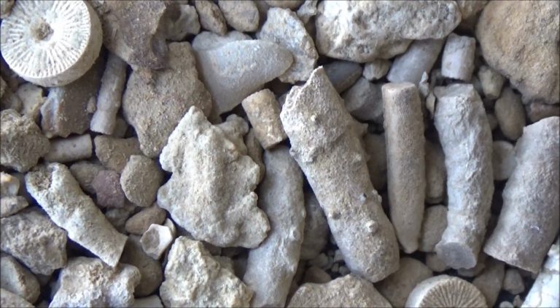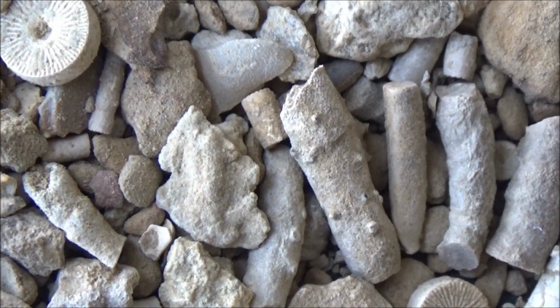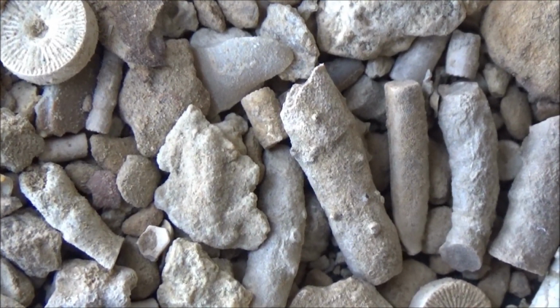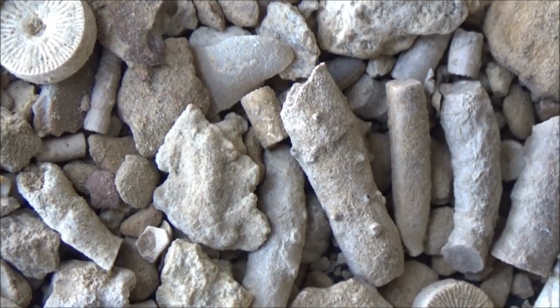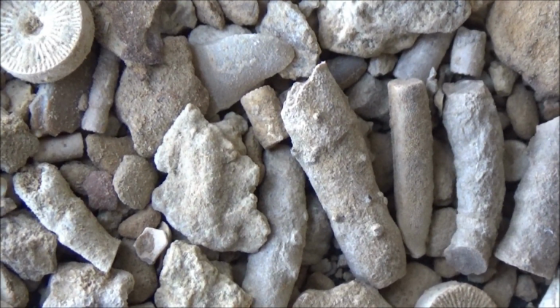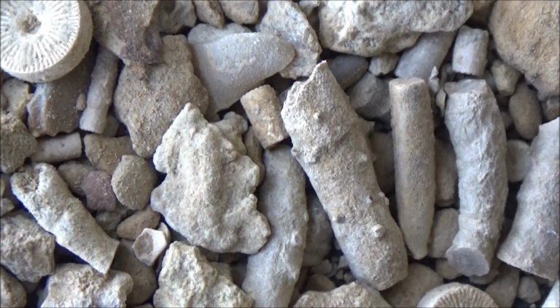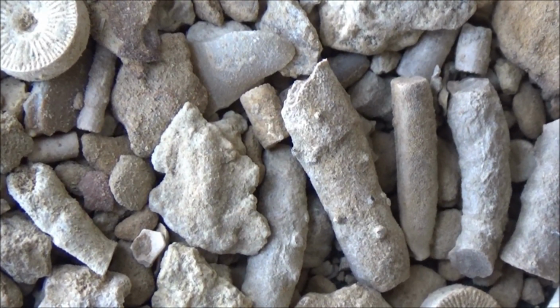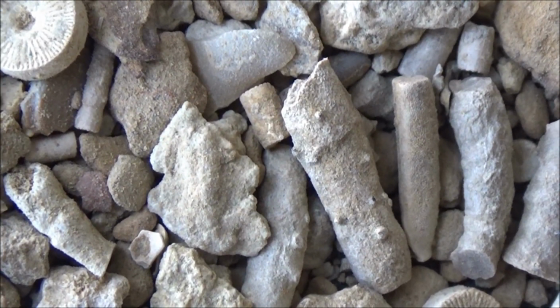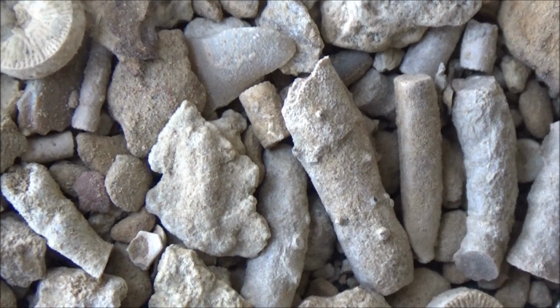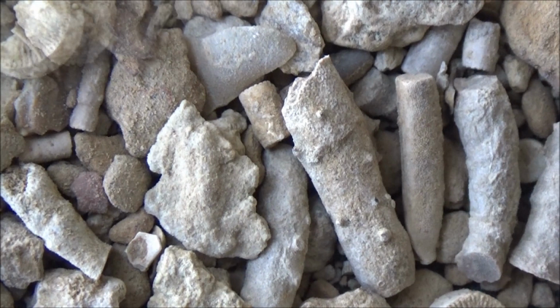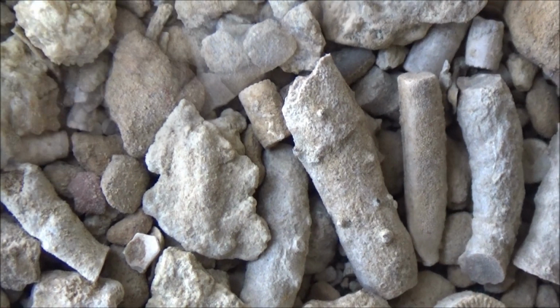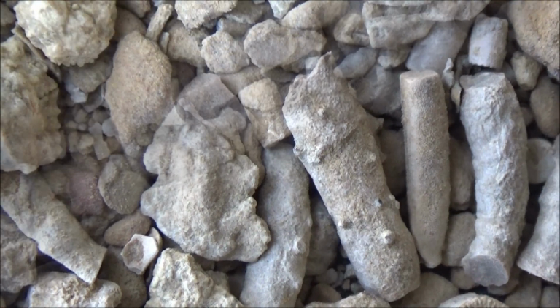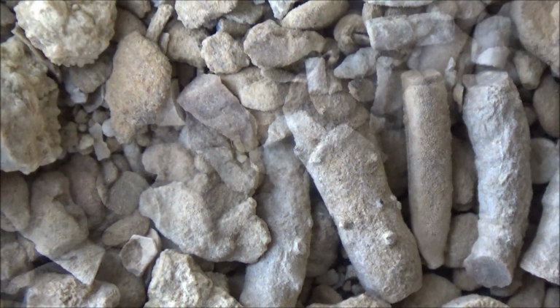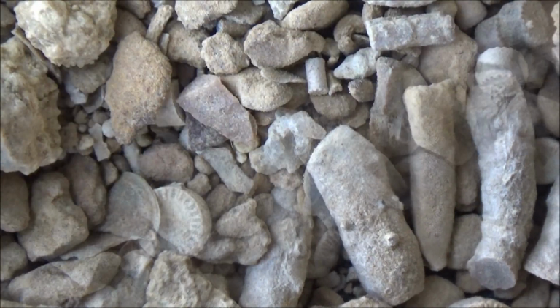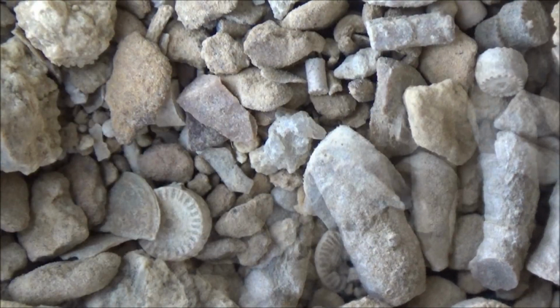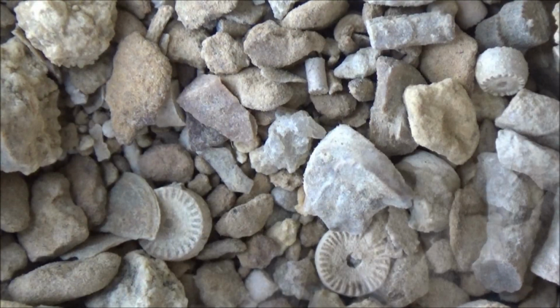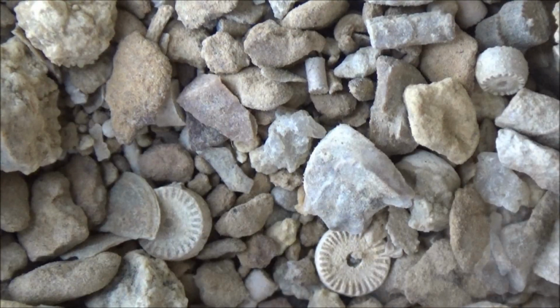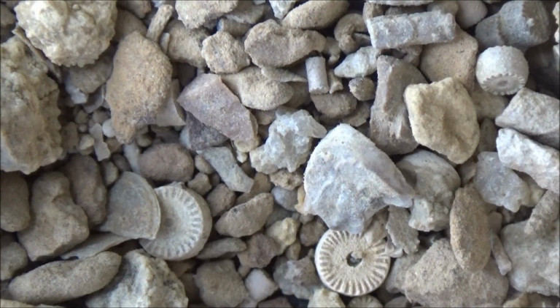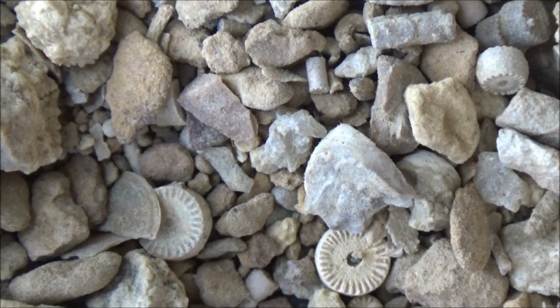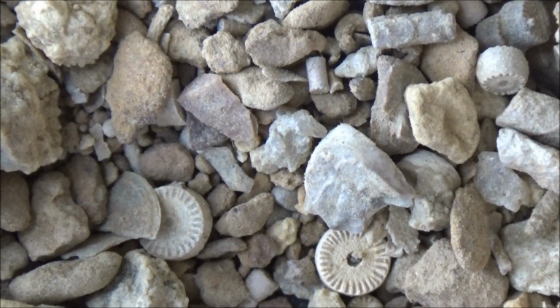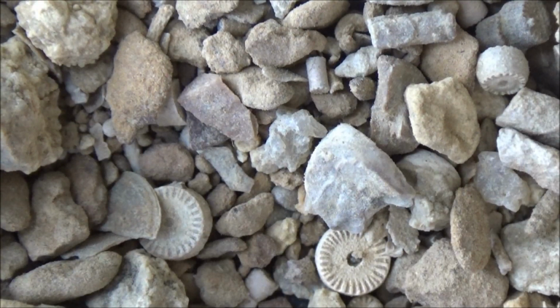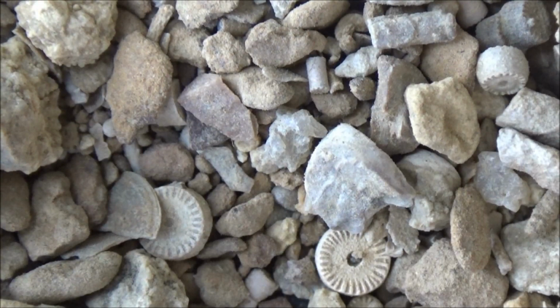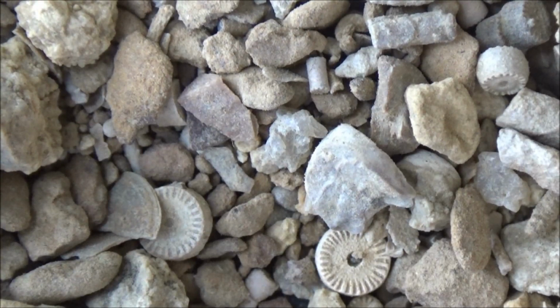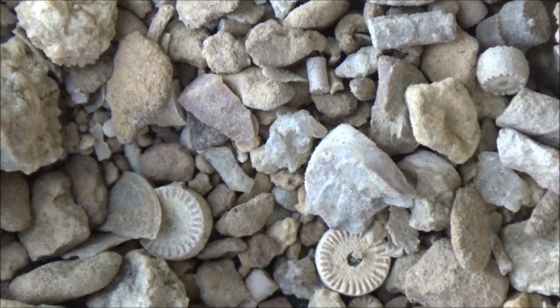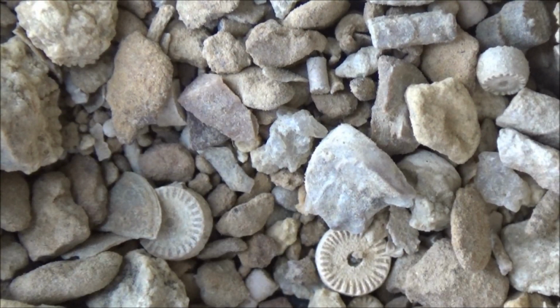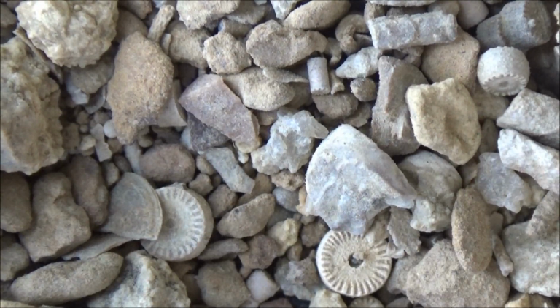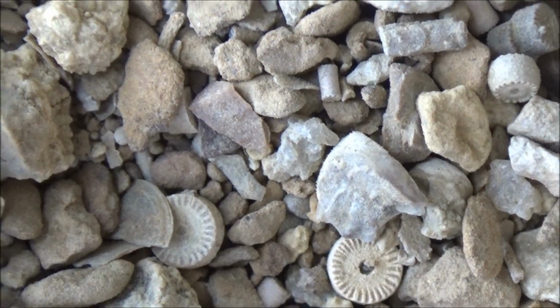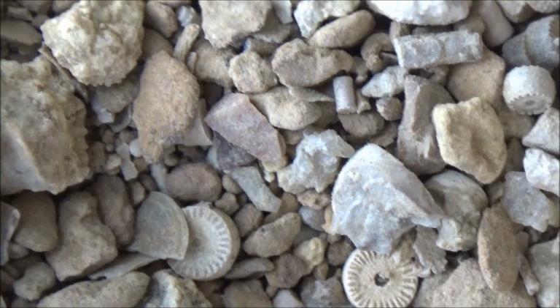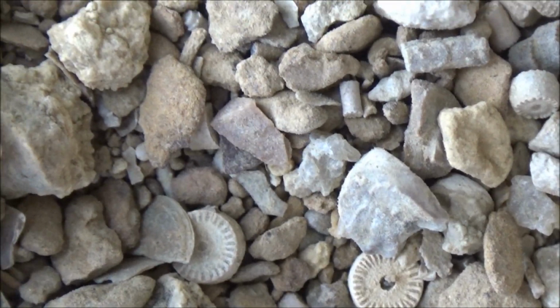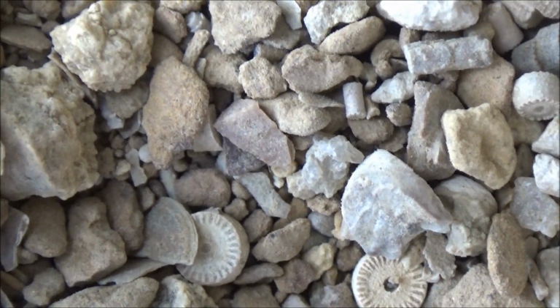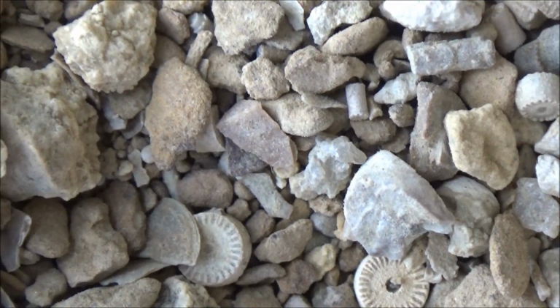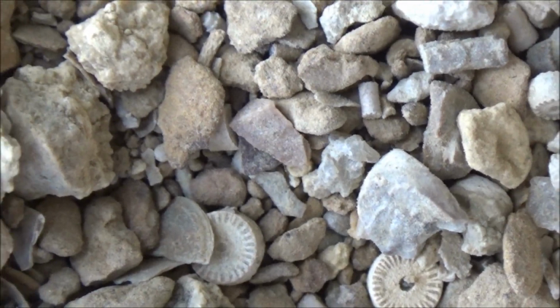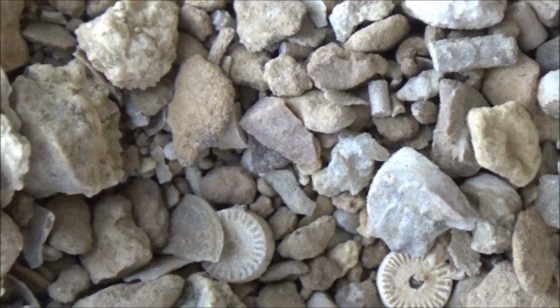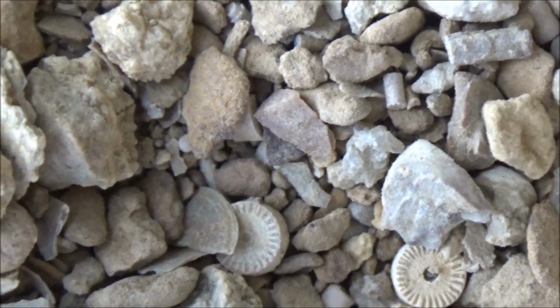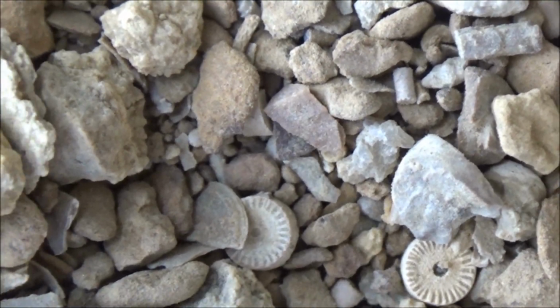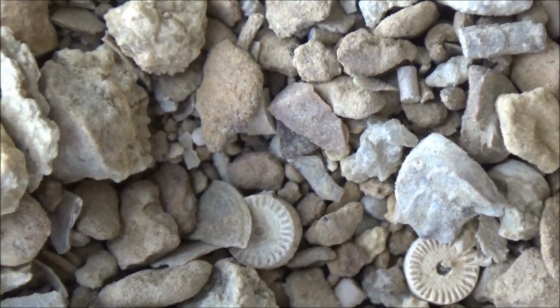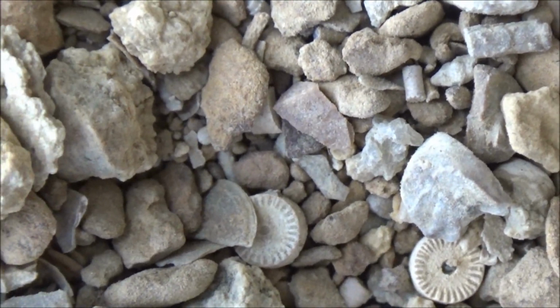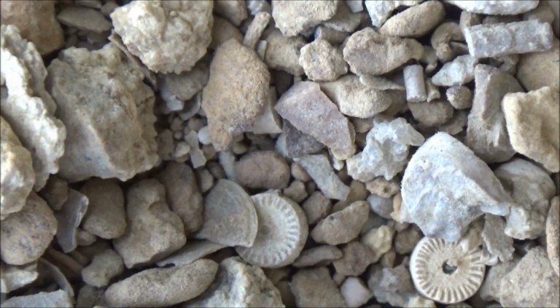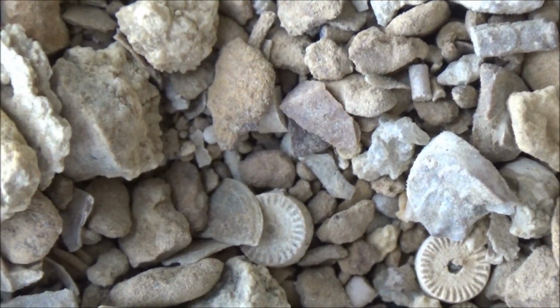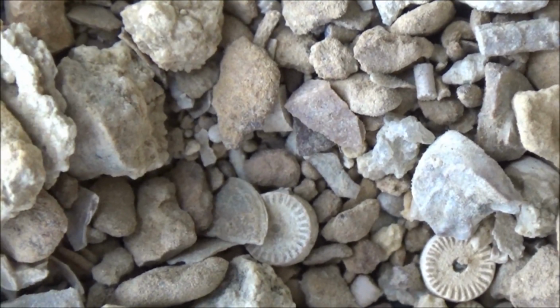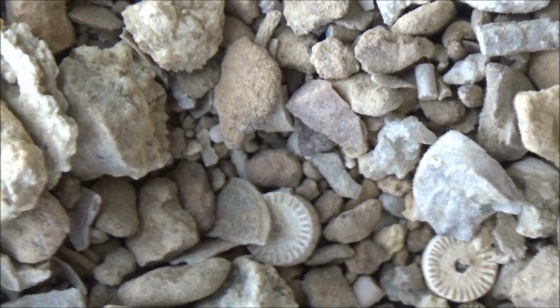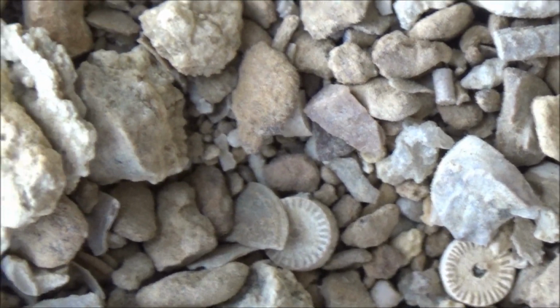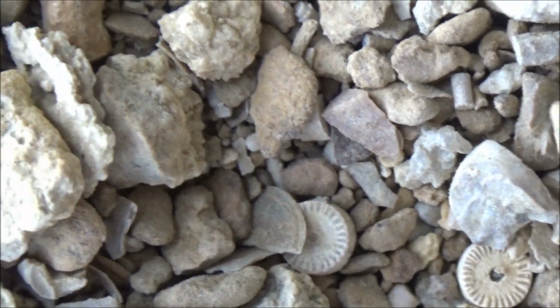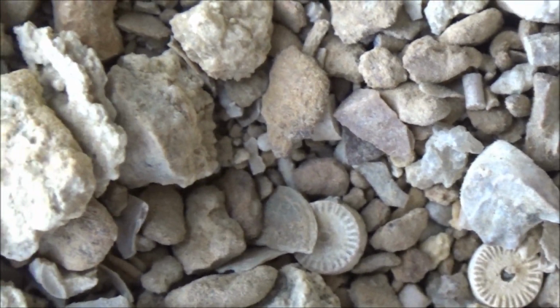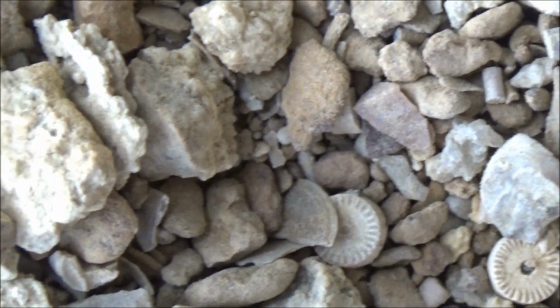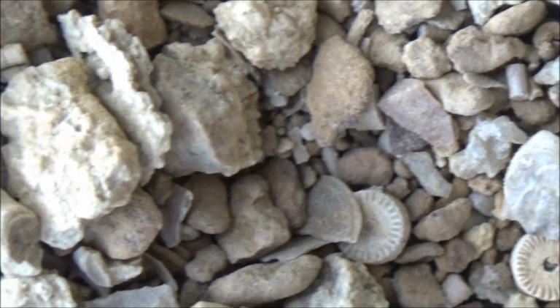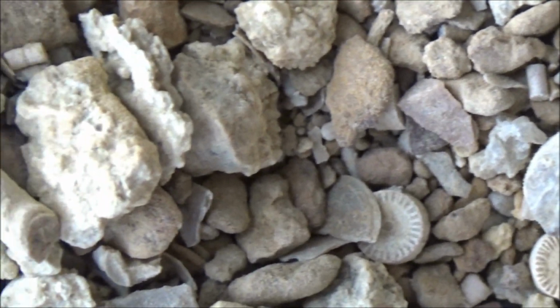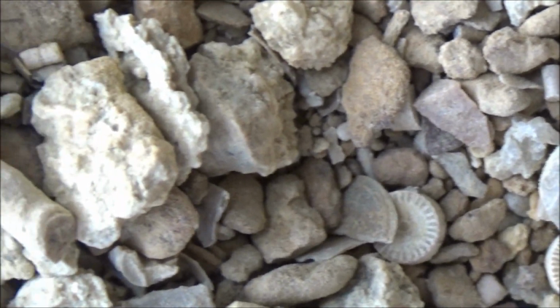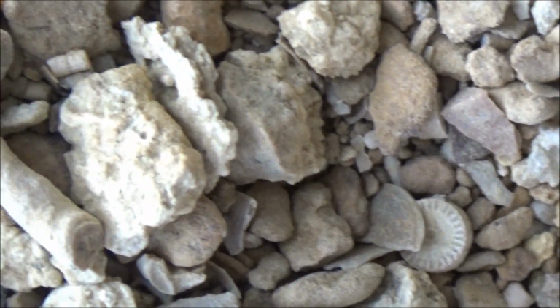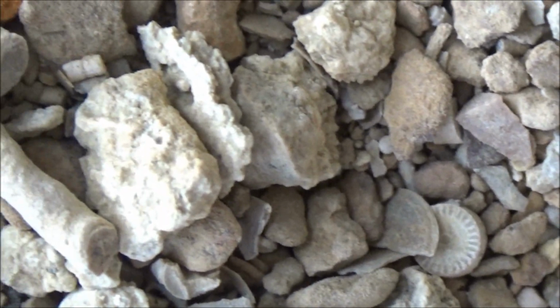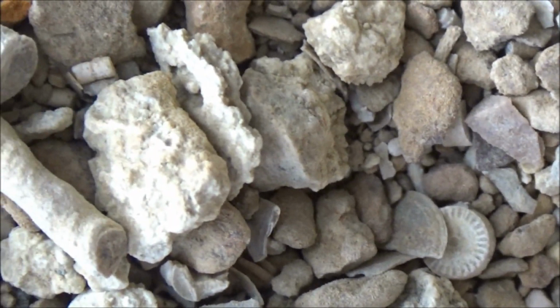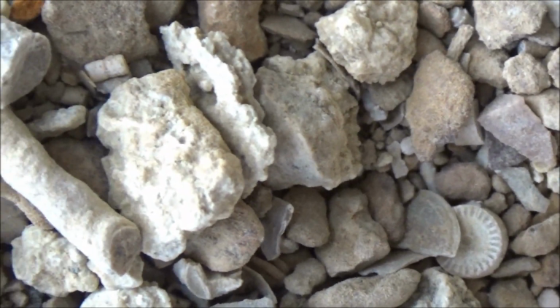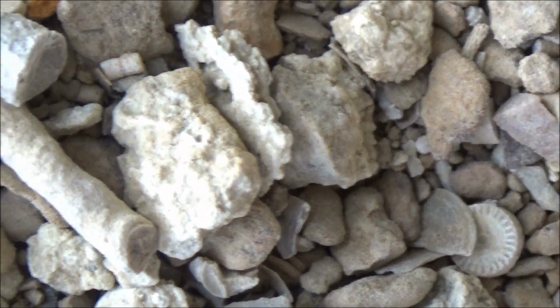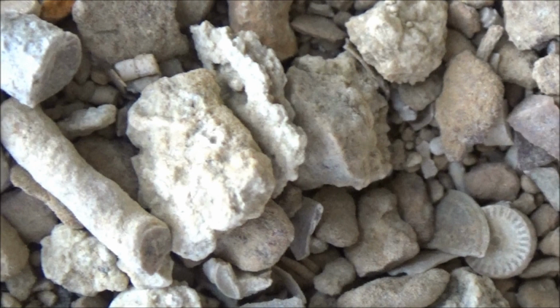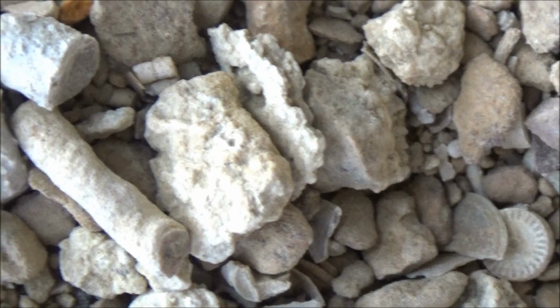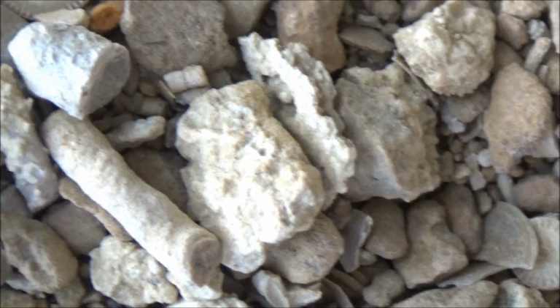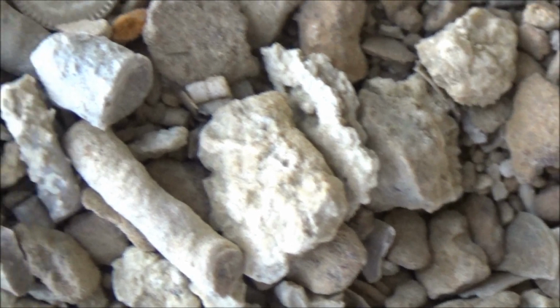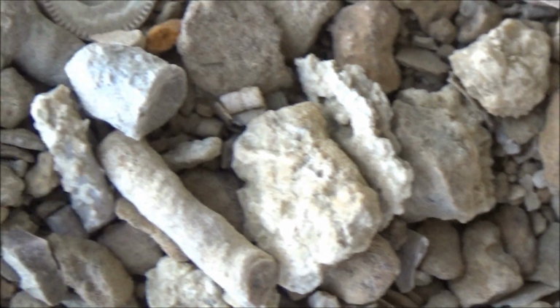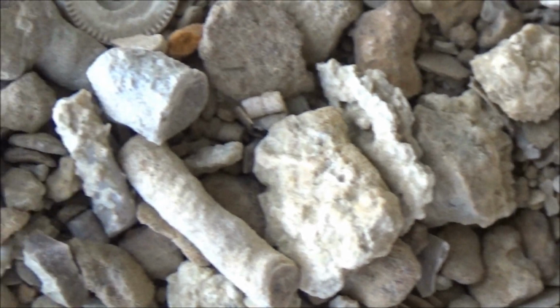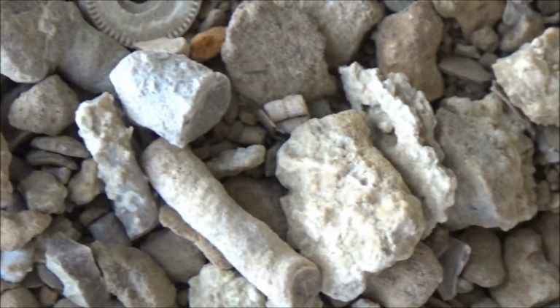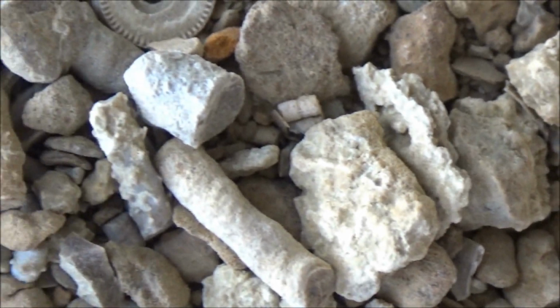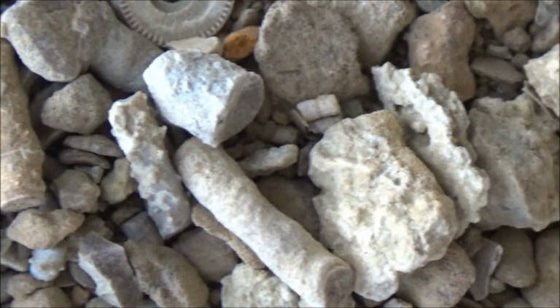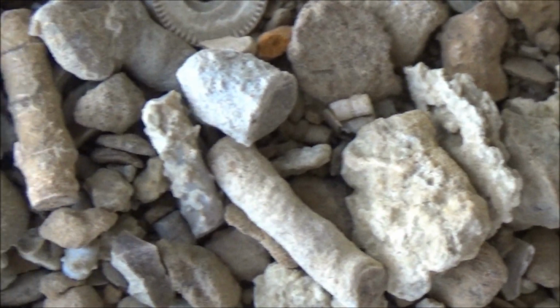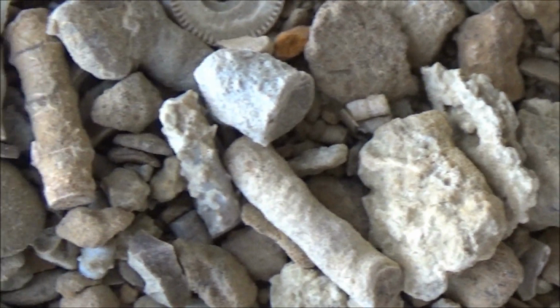I would not call them microfossils just yet, although you do need some optics to see them well. Let's dig into this pile.